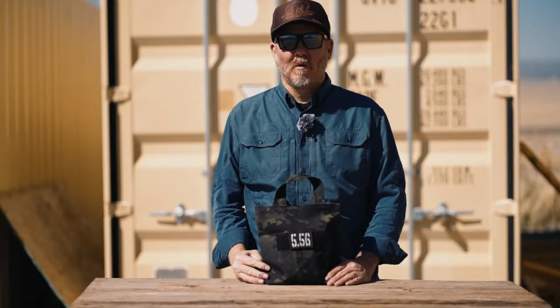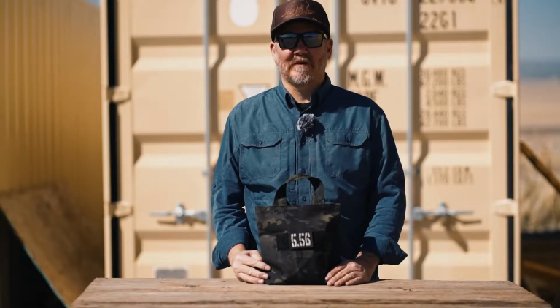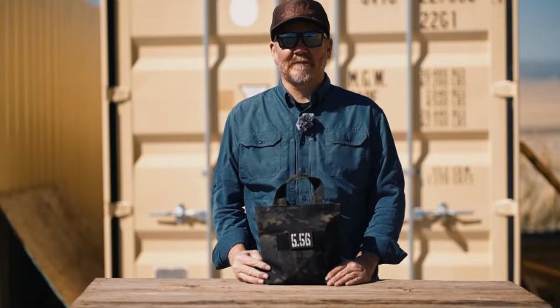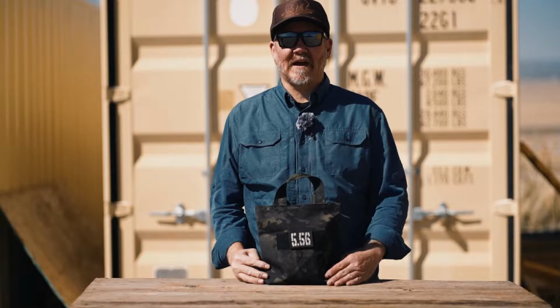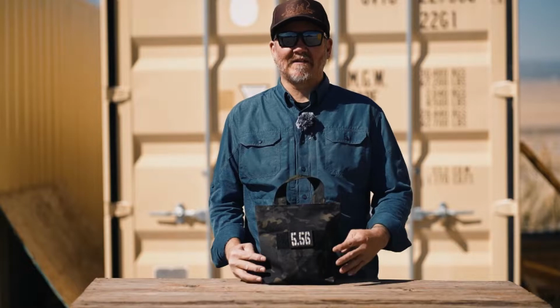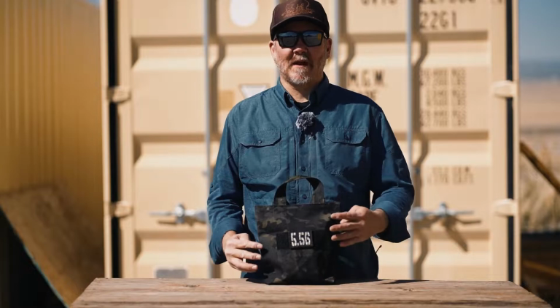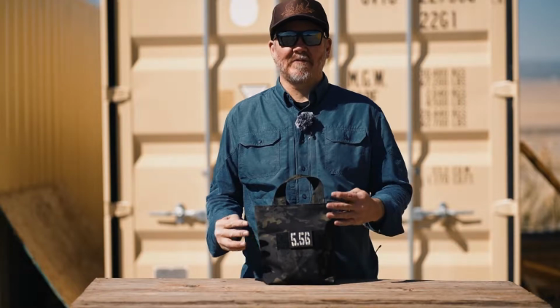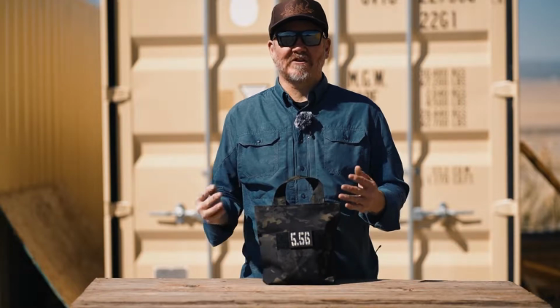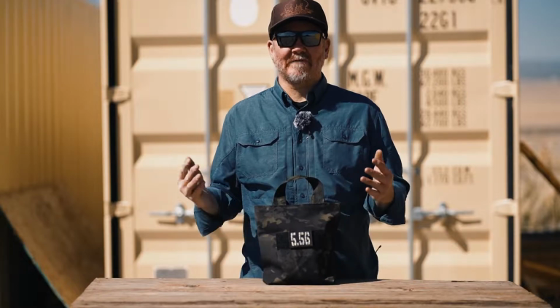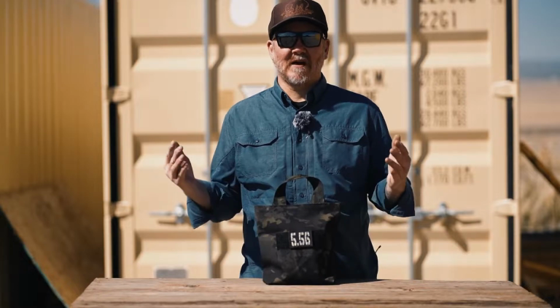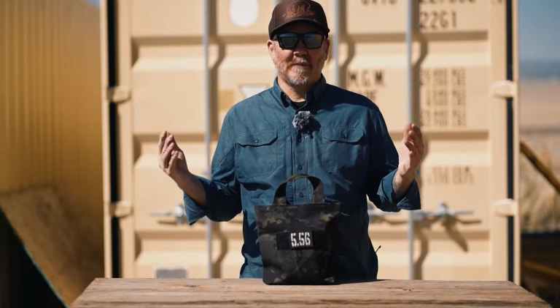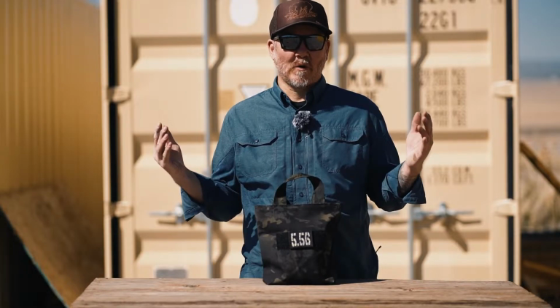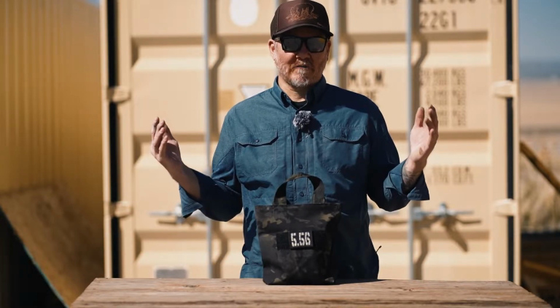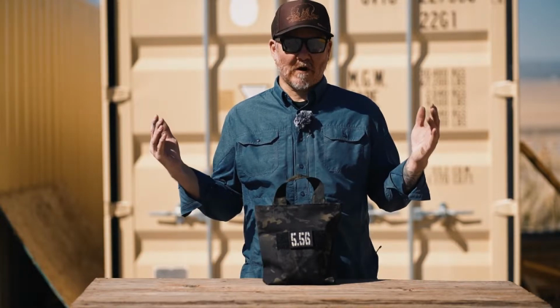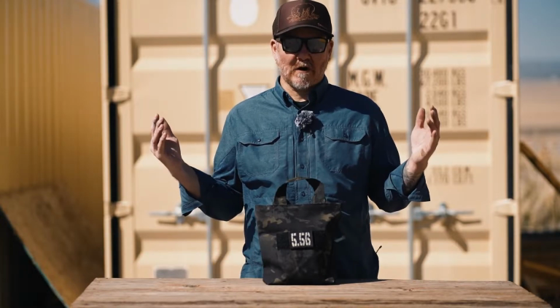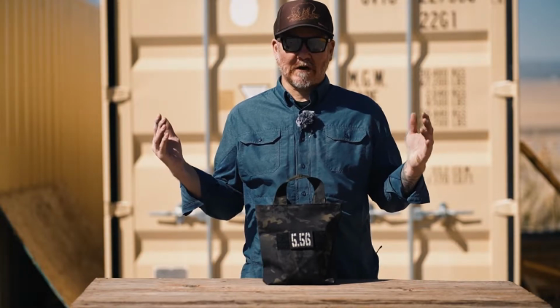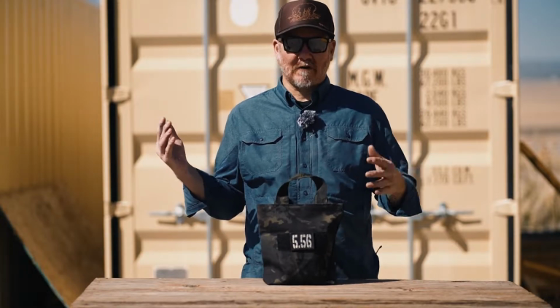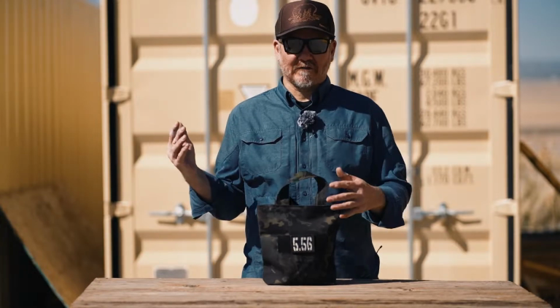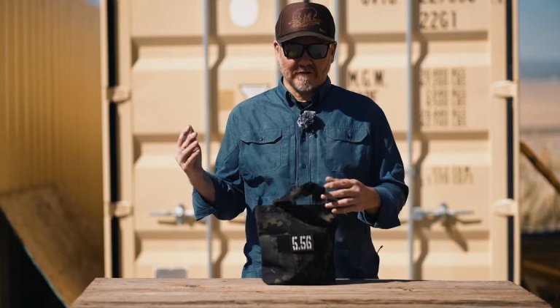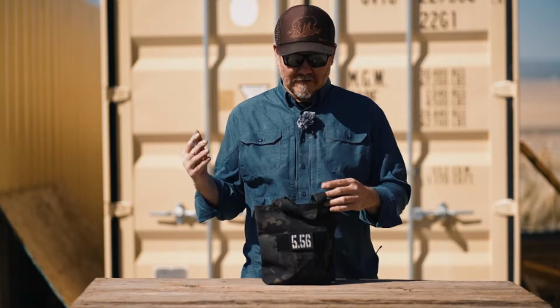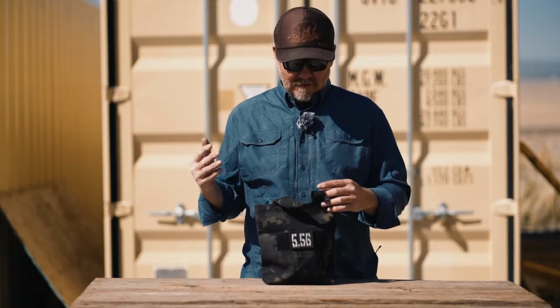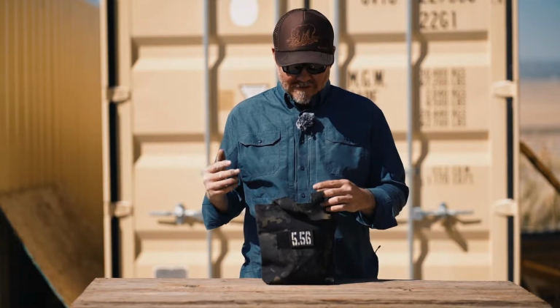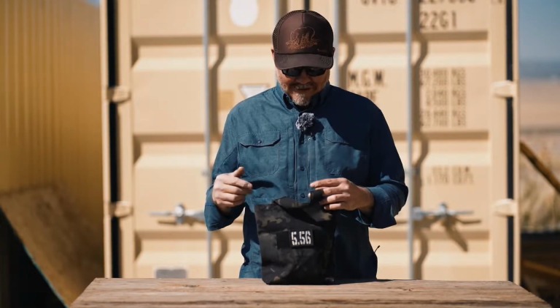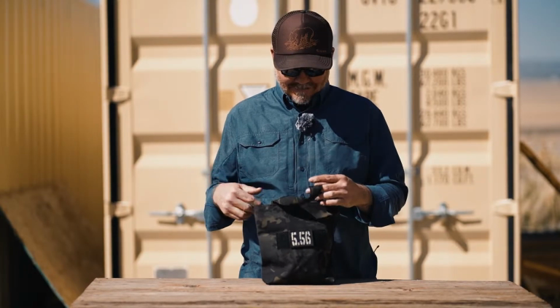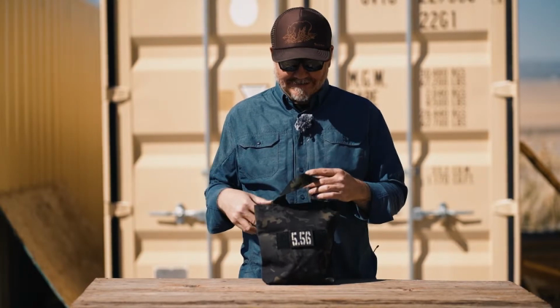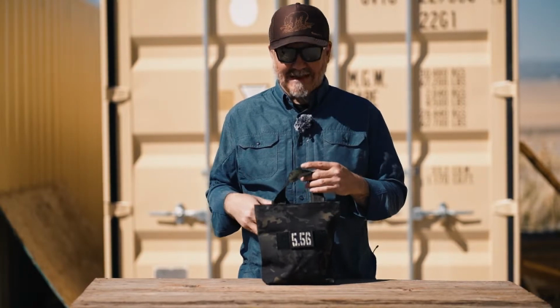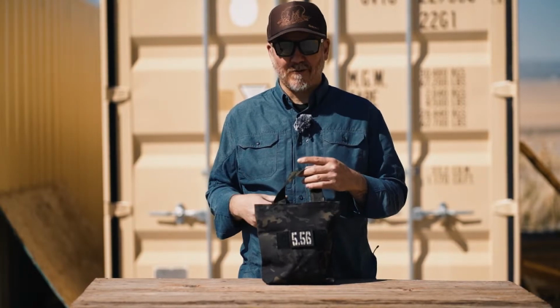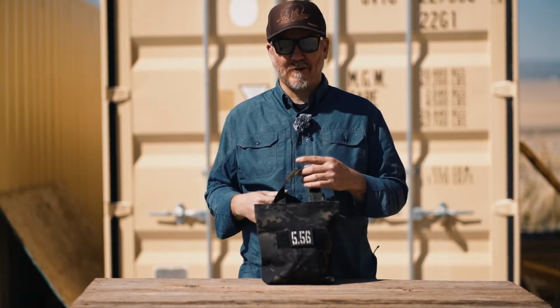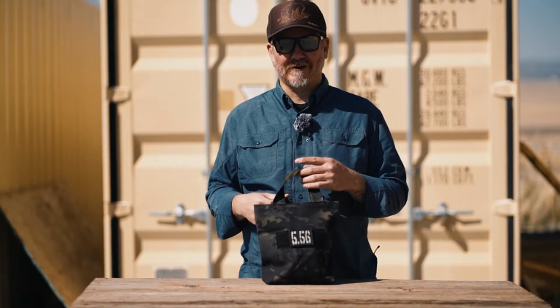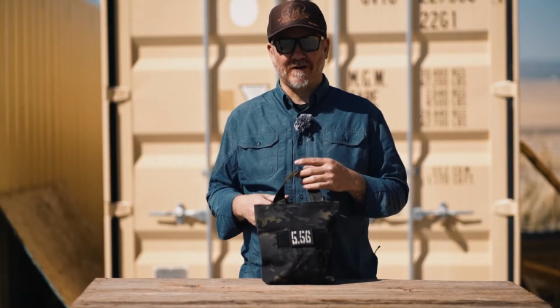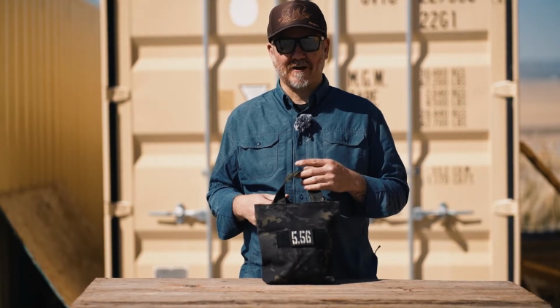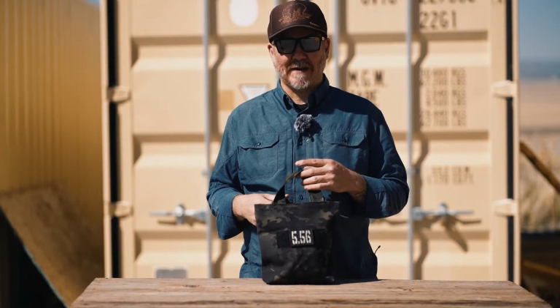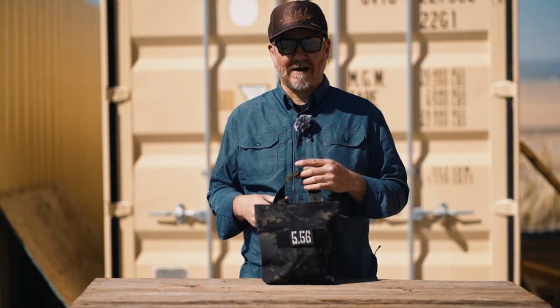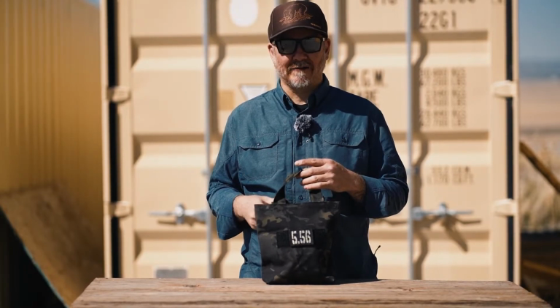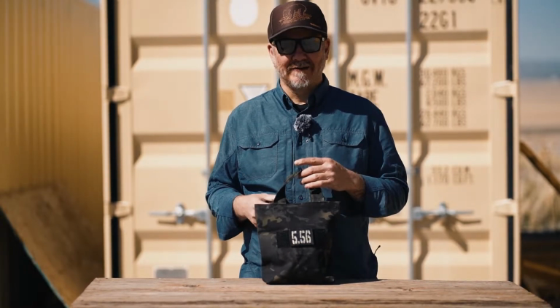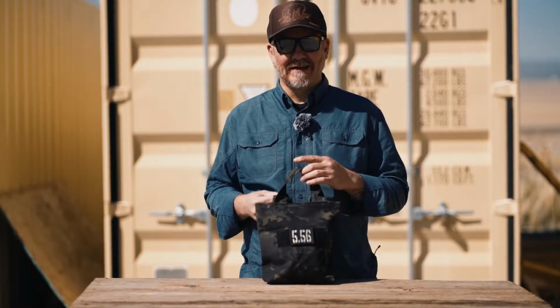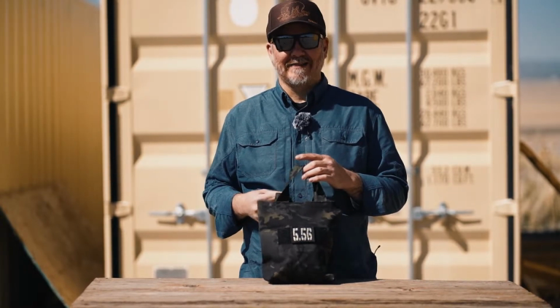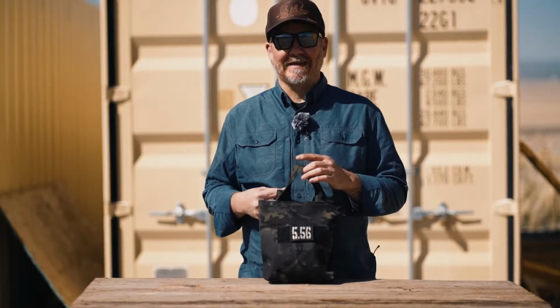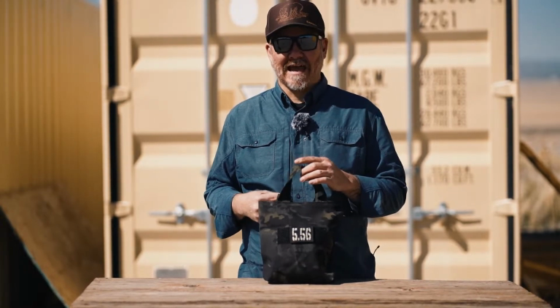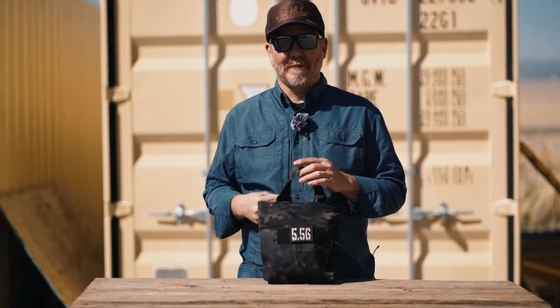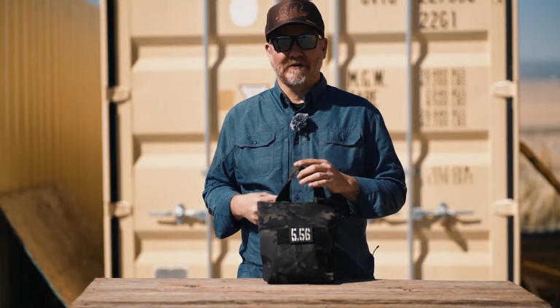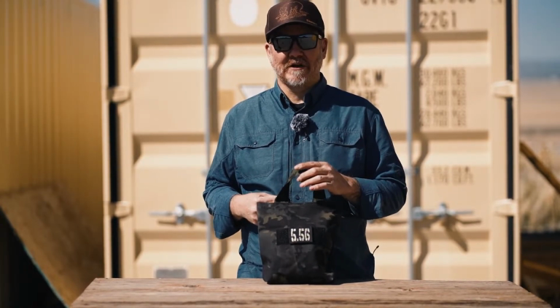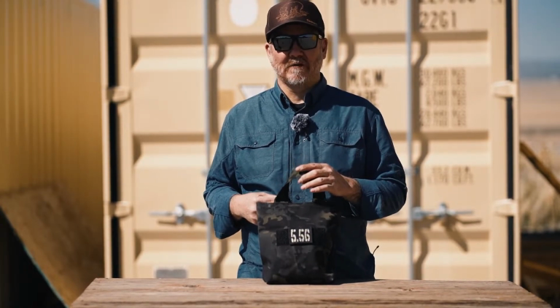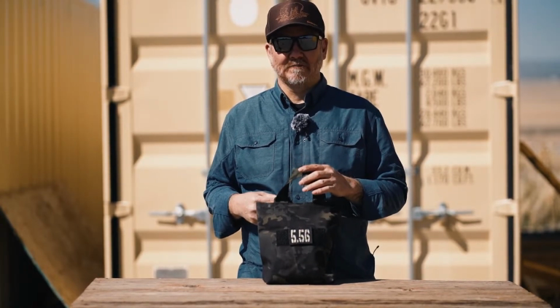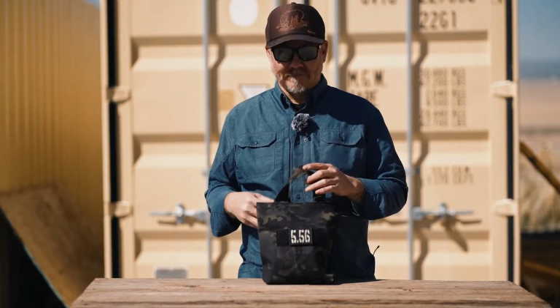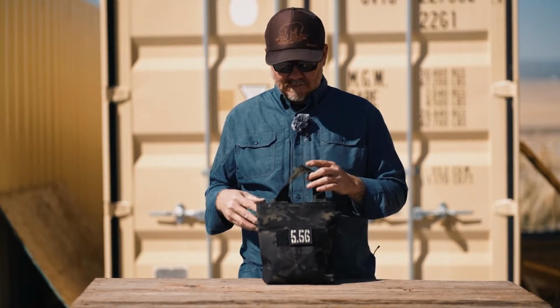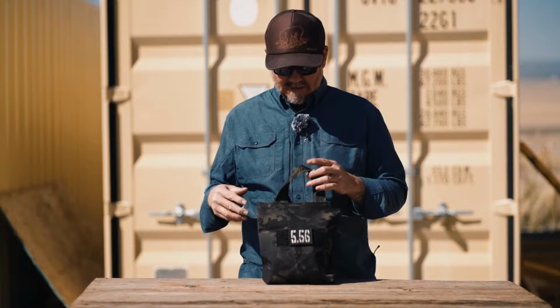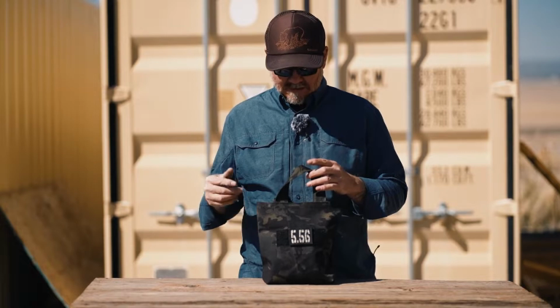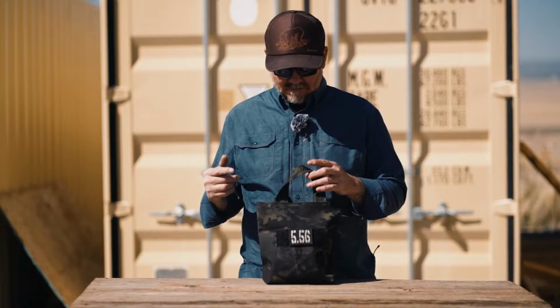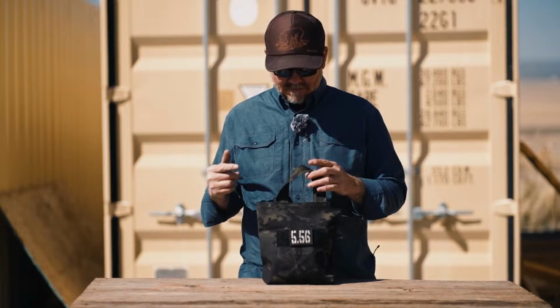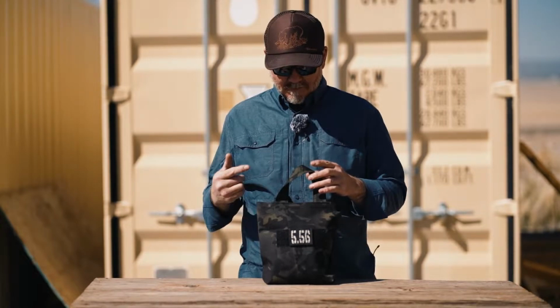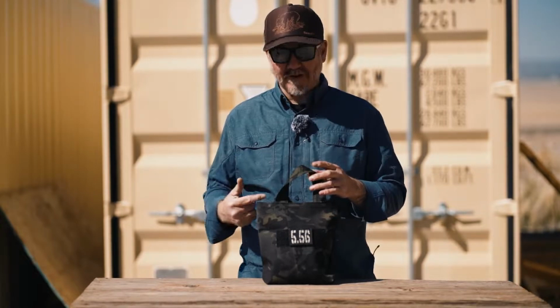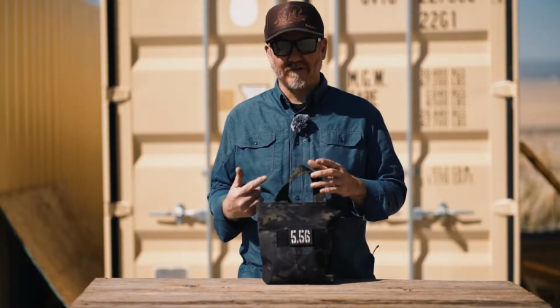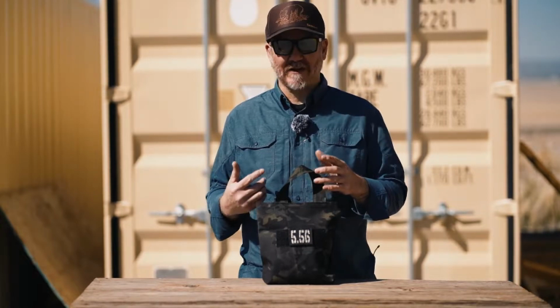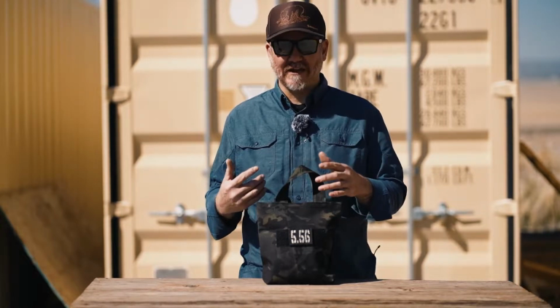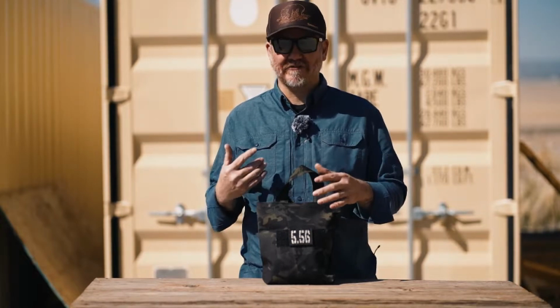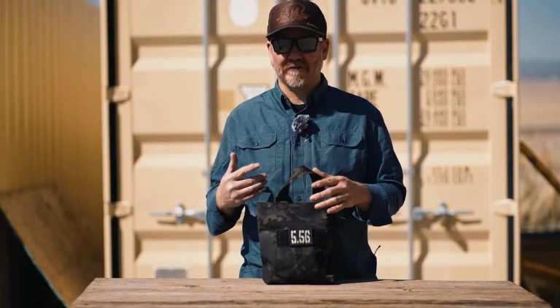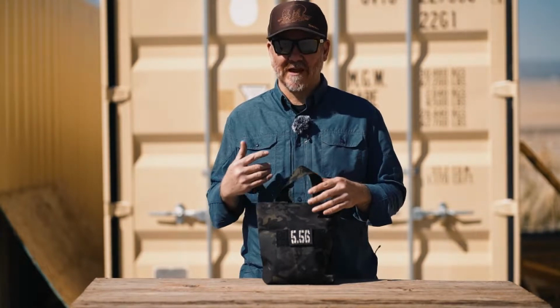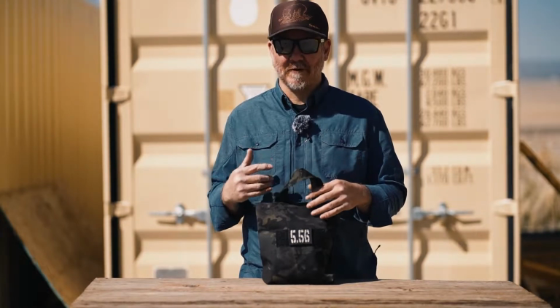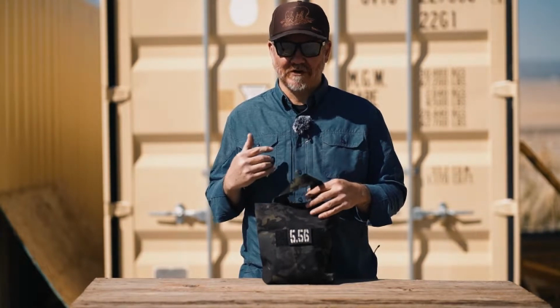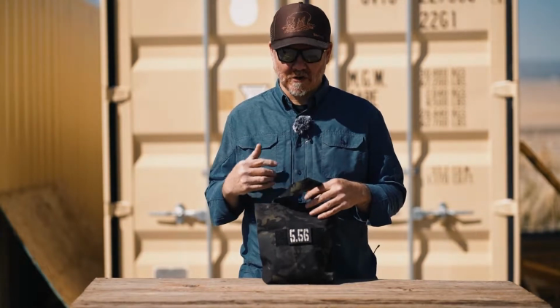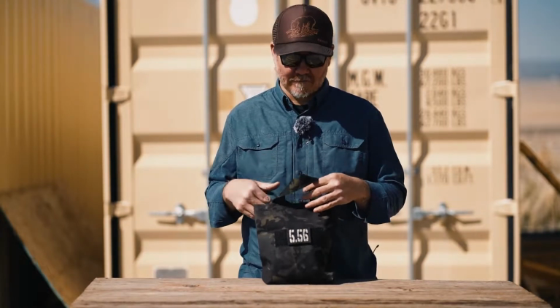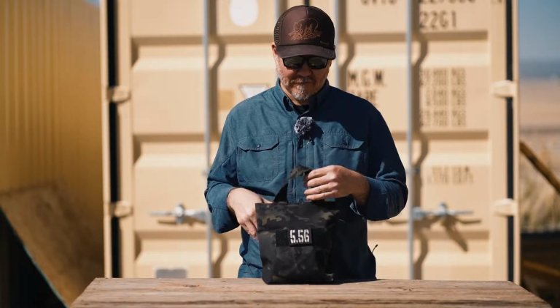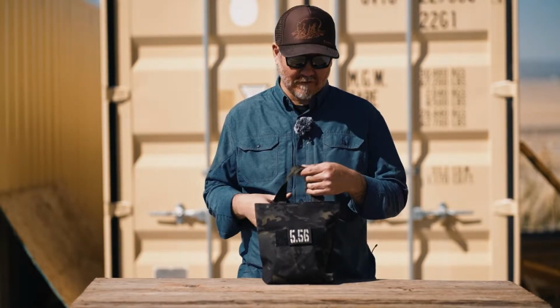What's up guys, my name is Jeff. I'm the owner of RDR Gear here in Salt Lake City, Utah, and today we're going to talk about the ammo tote. Let me give you a little history of the ammo tote first.